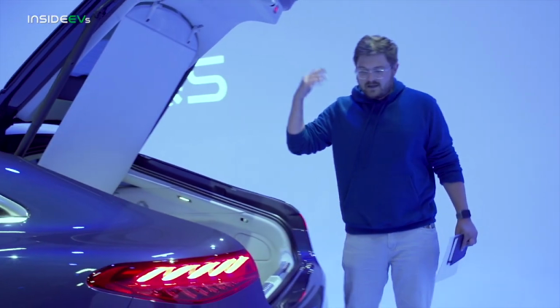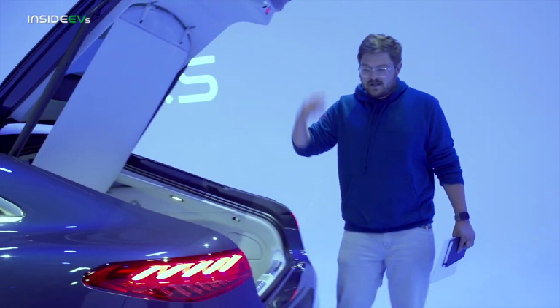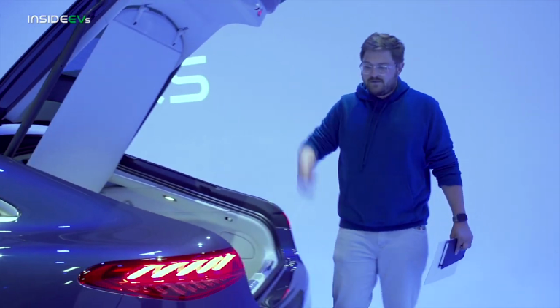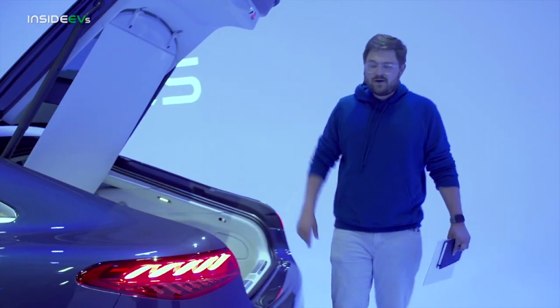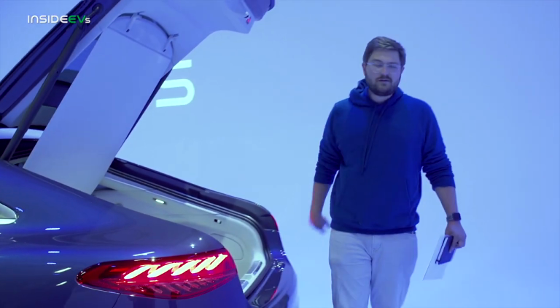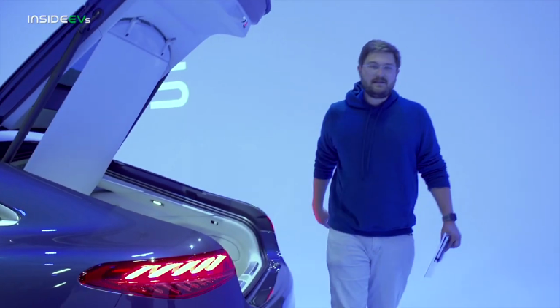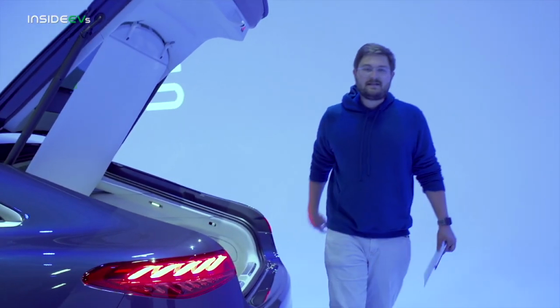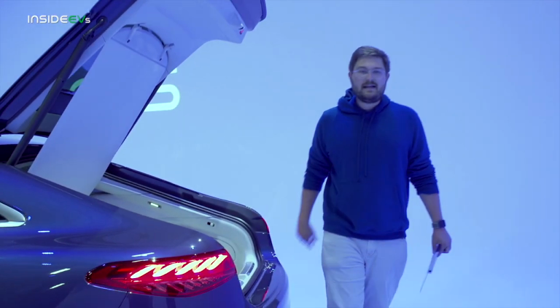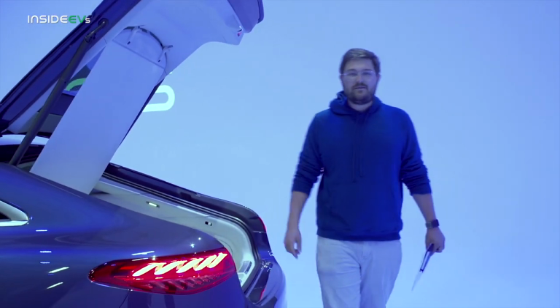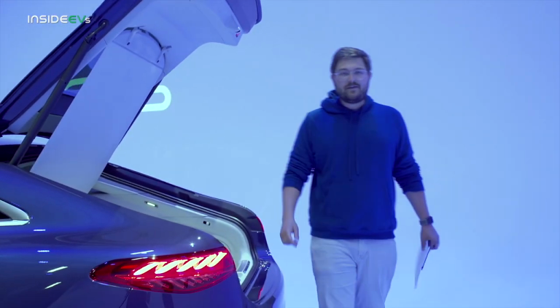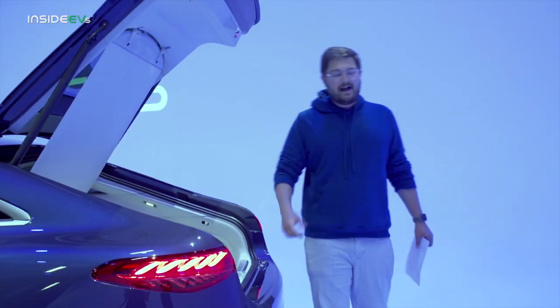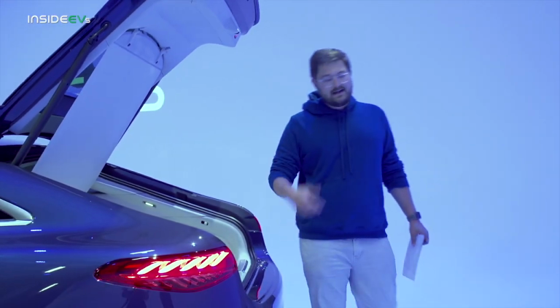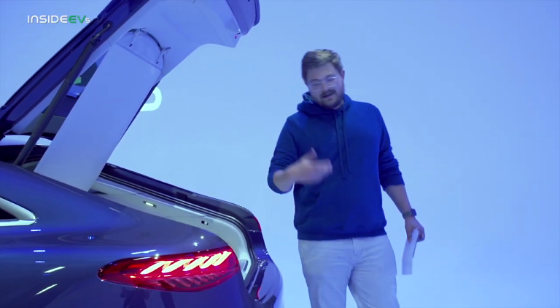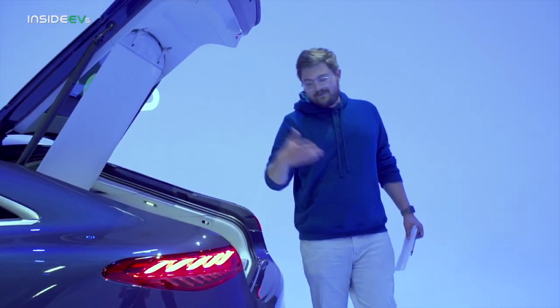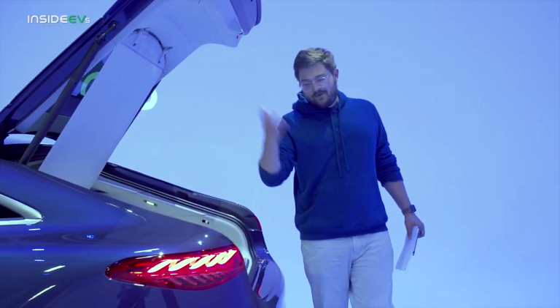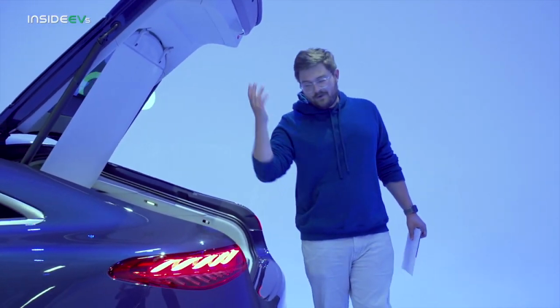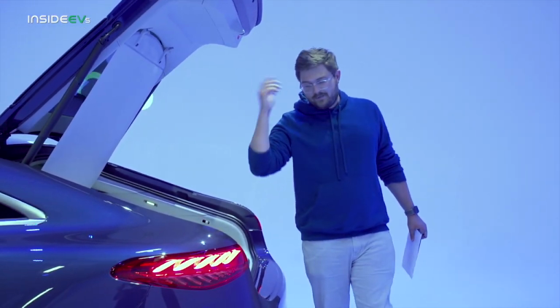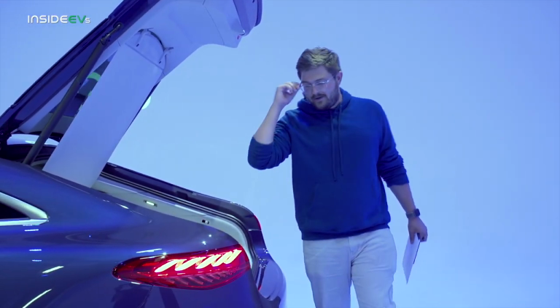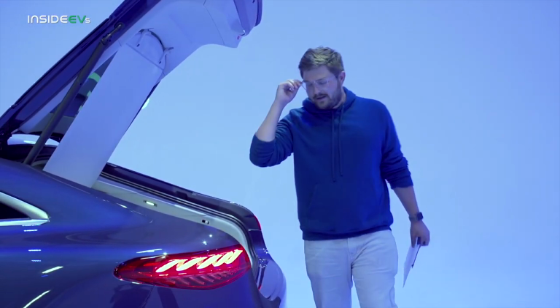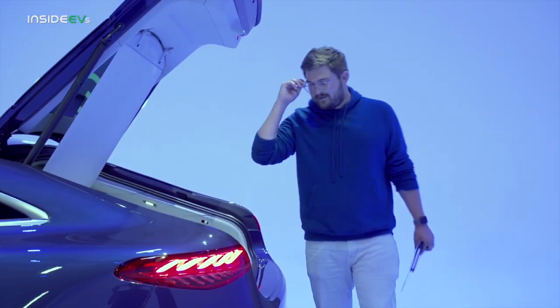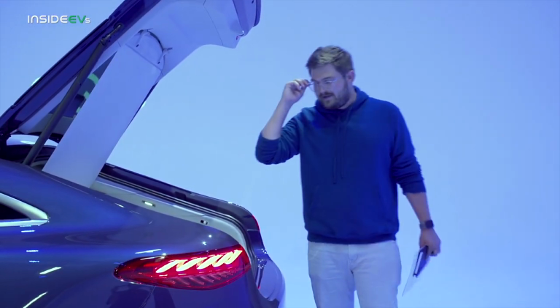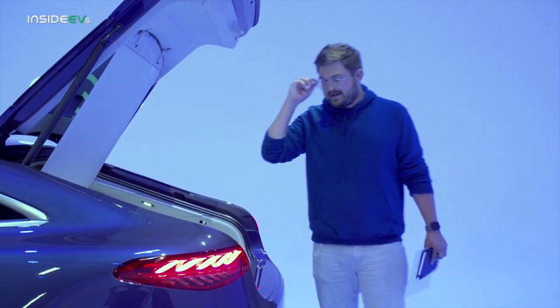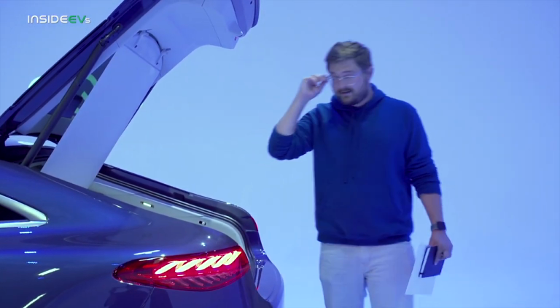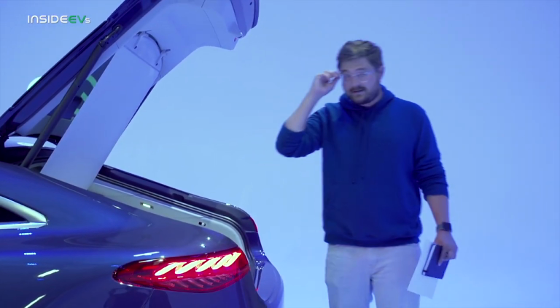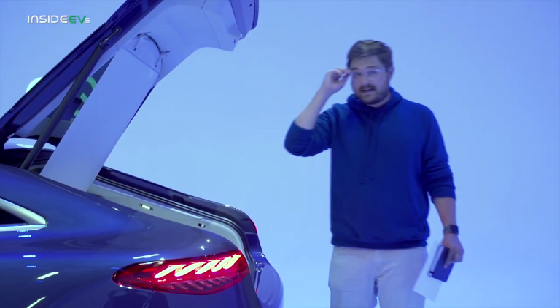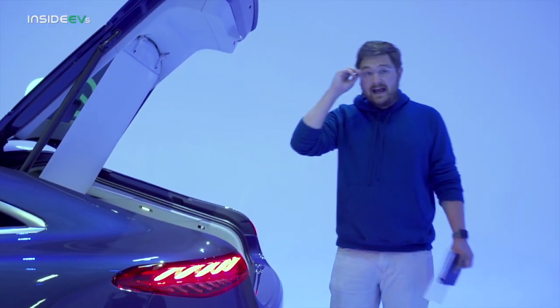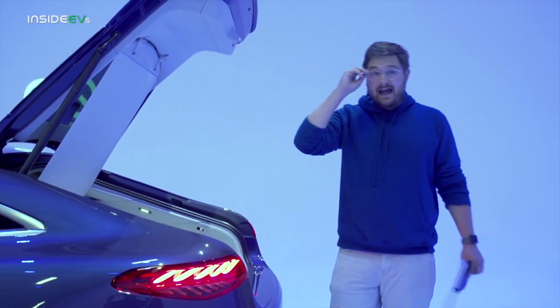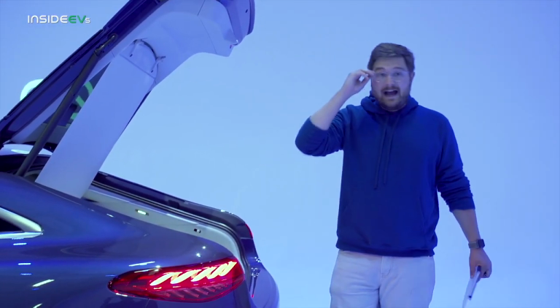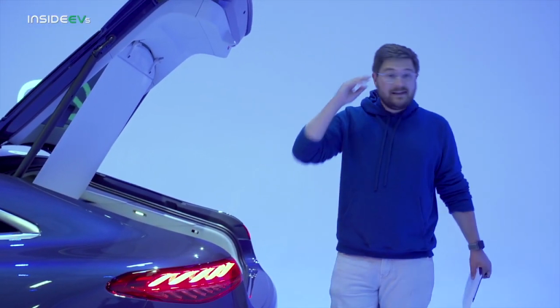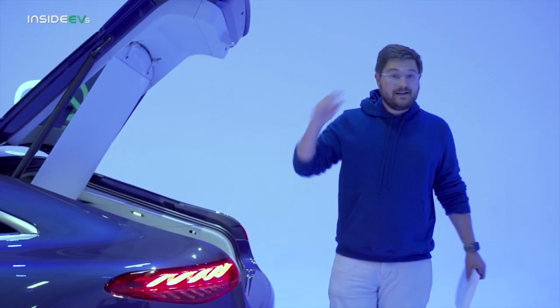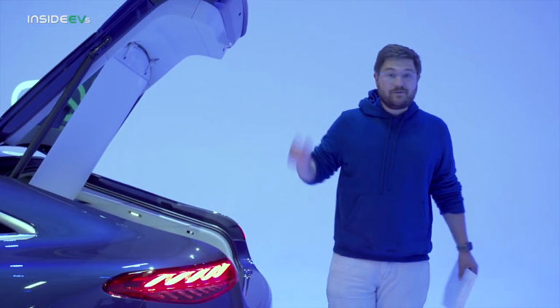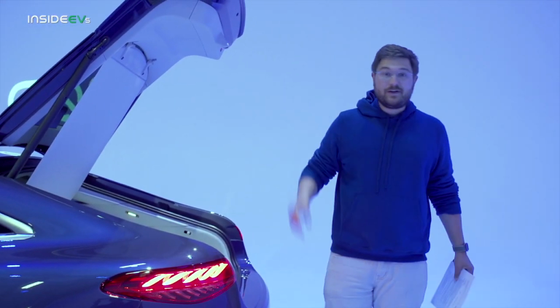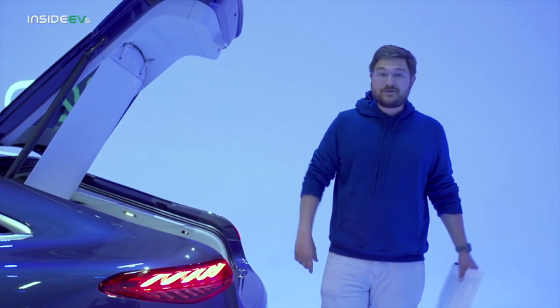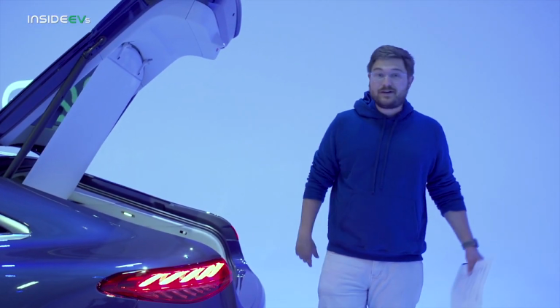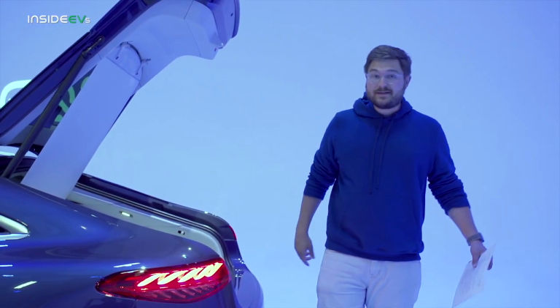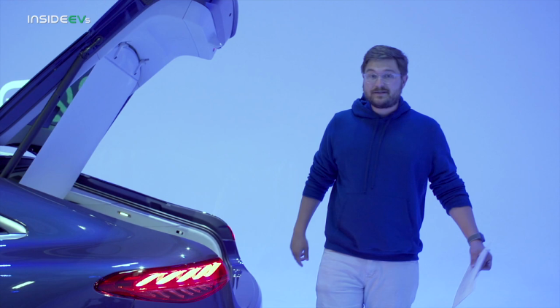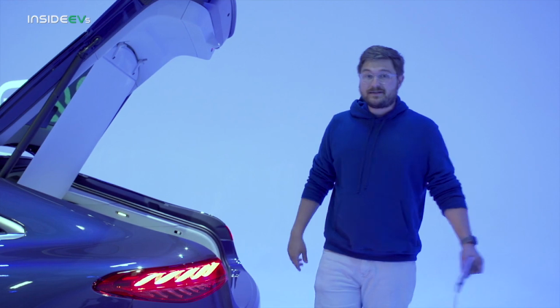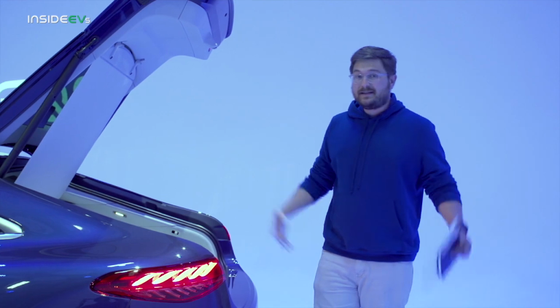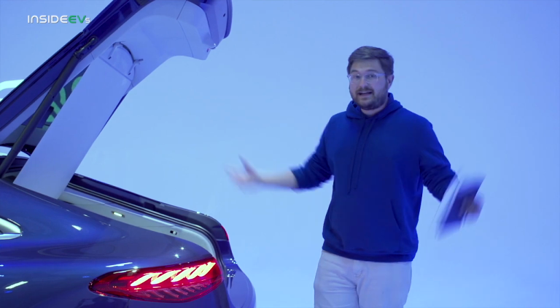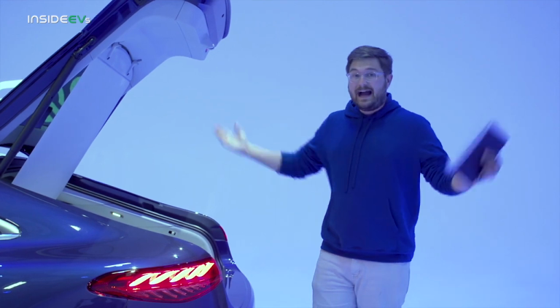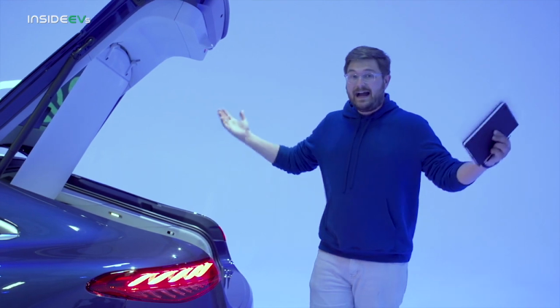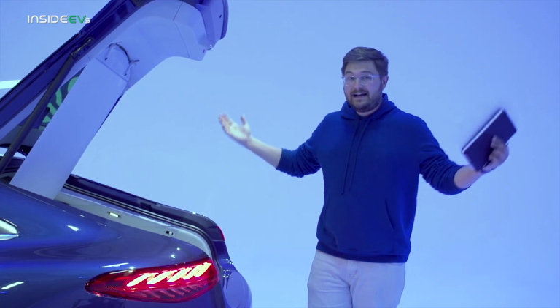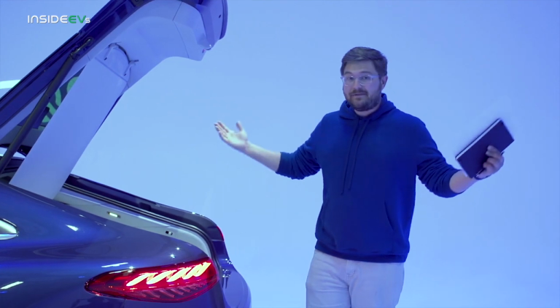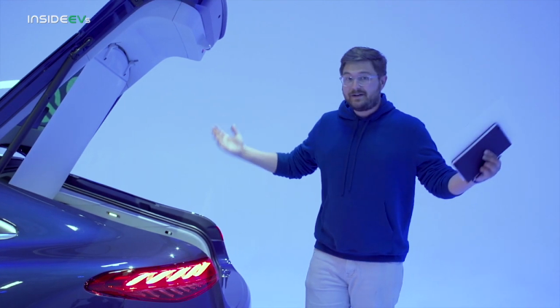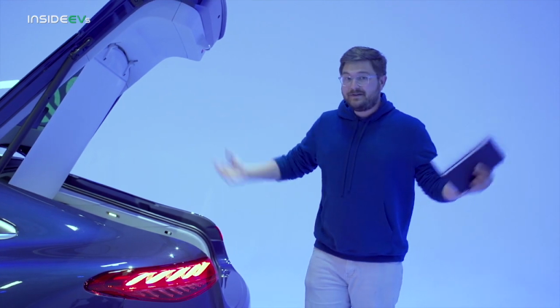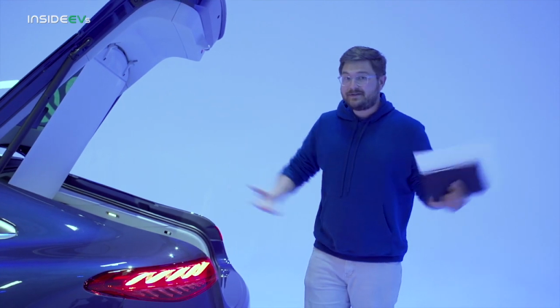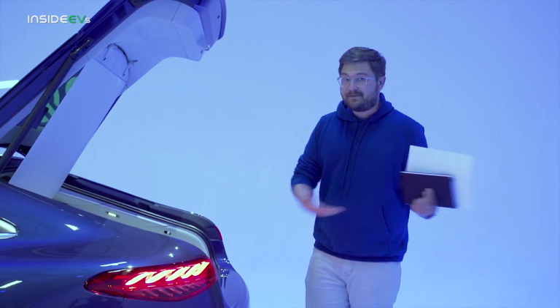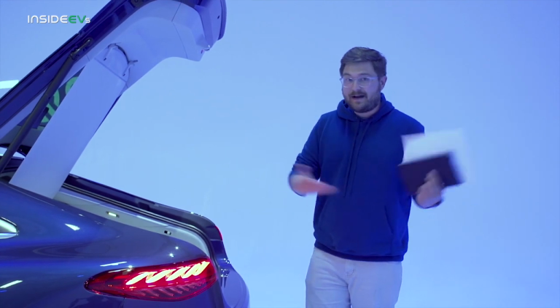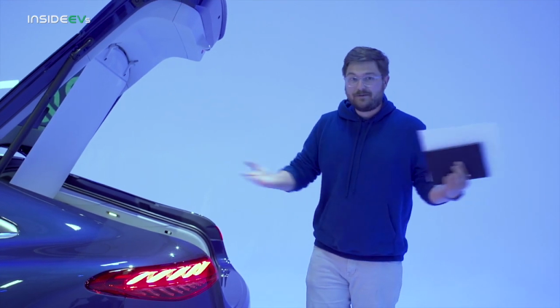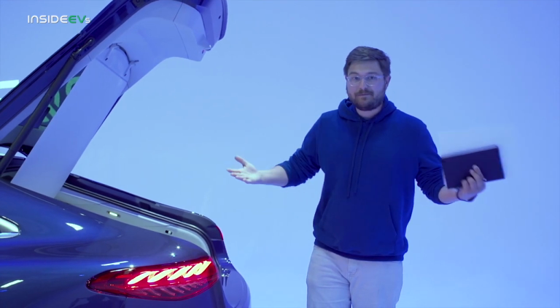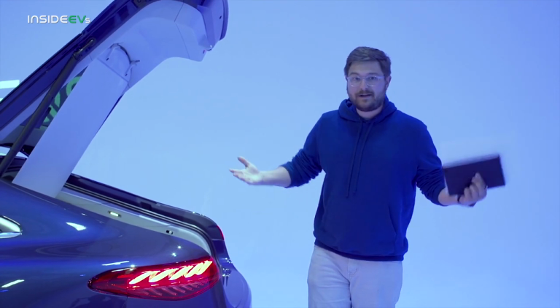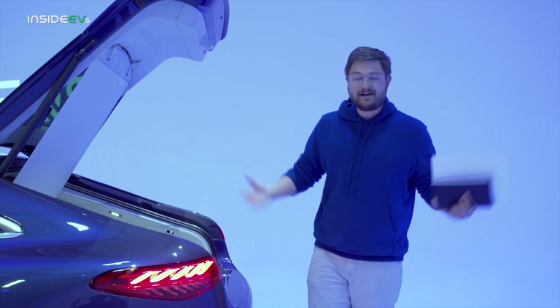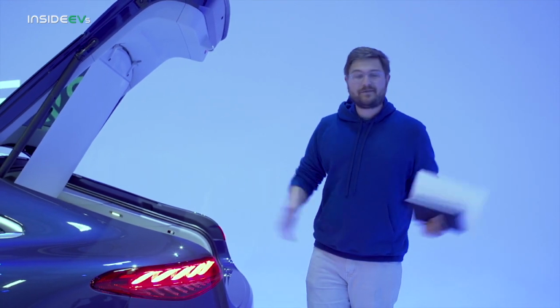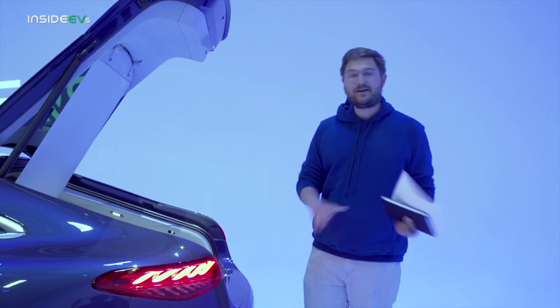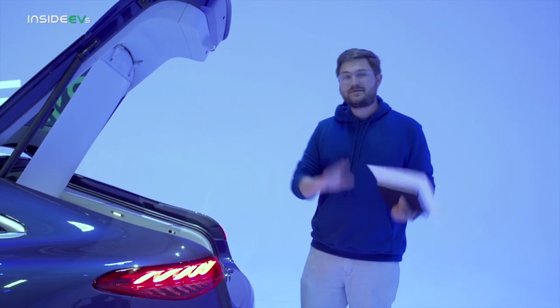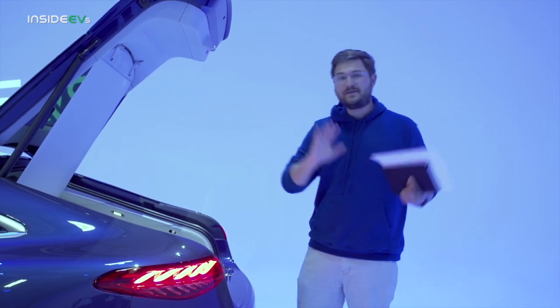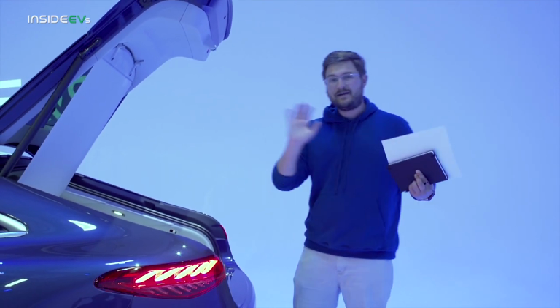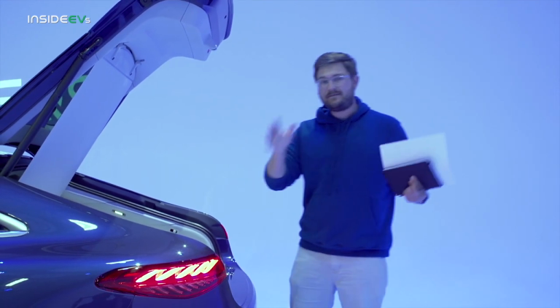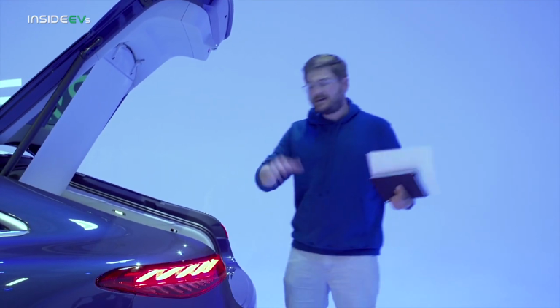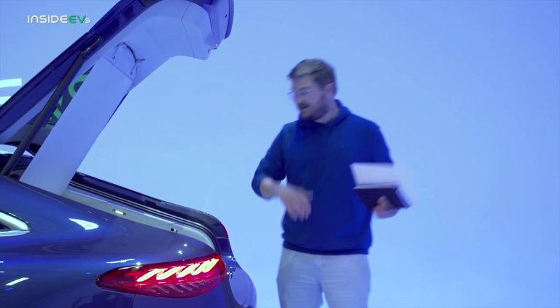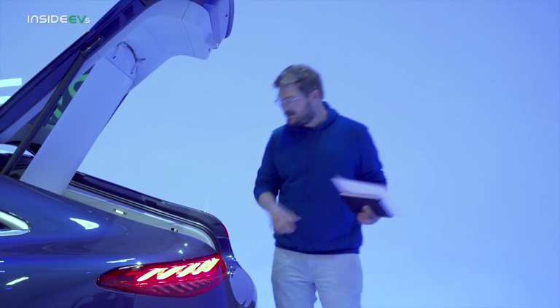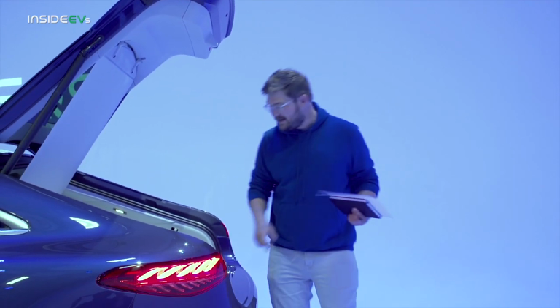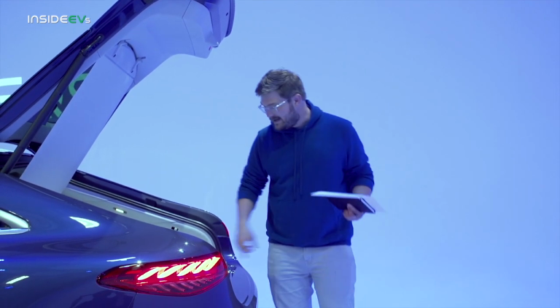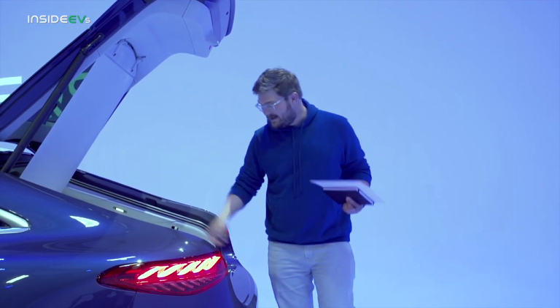You've heard me say it for the ID4 and other vehicles — I think front trunks are silly. I never use them. I own plenty of cars with them and you don't need it.